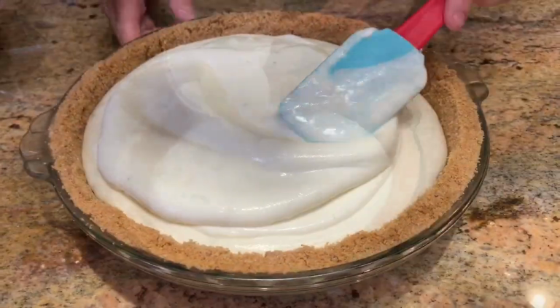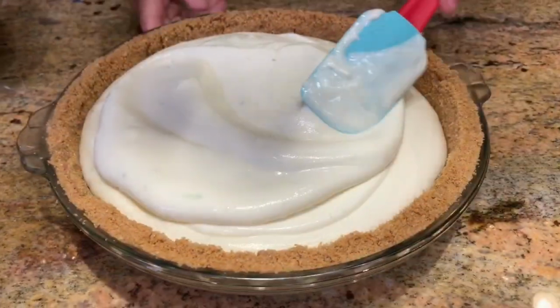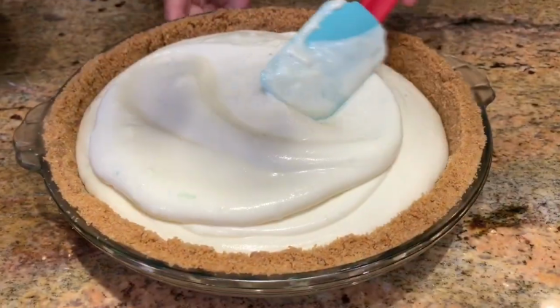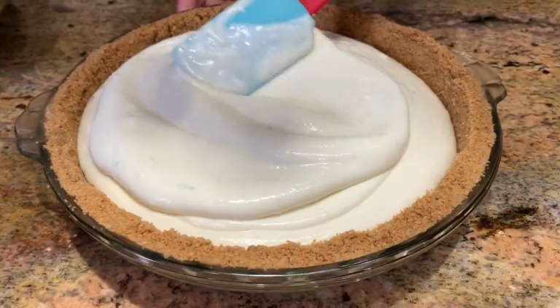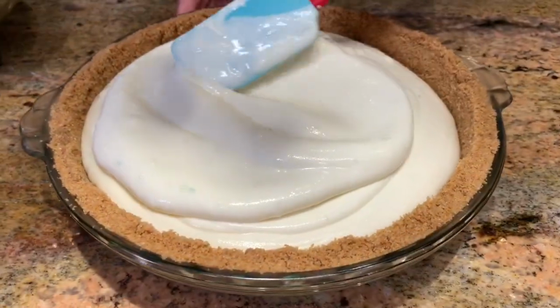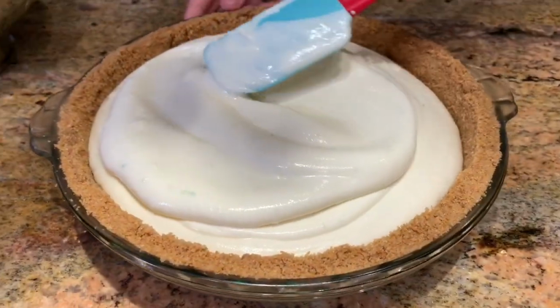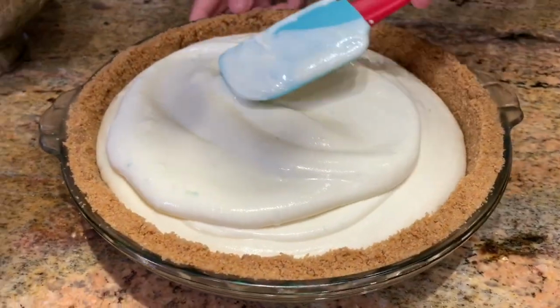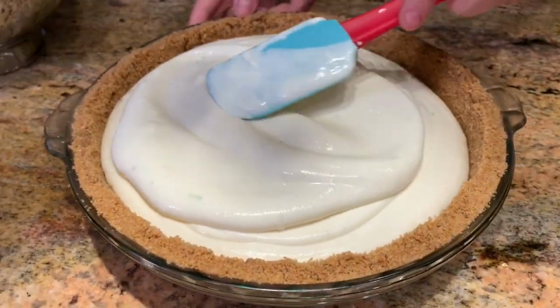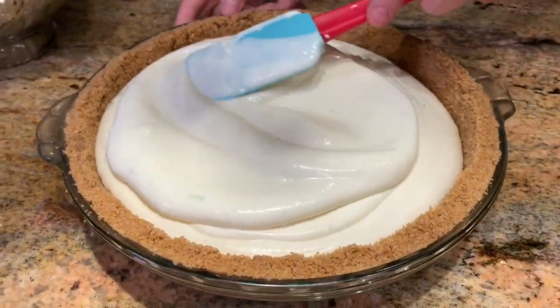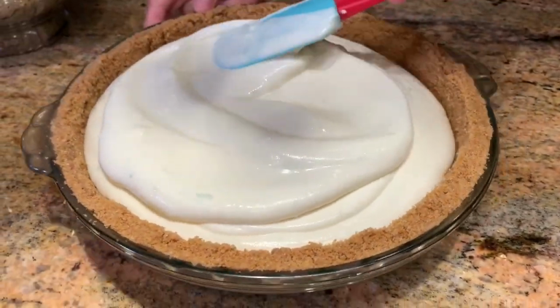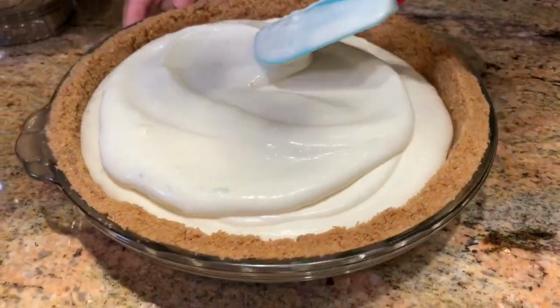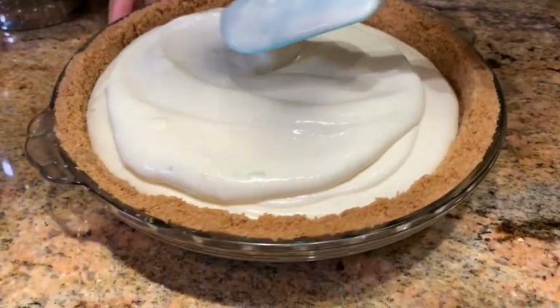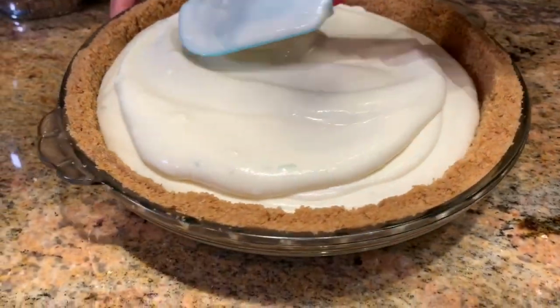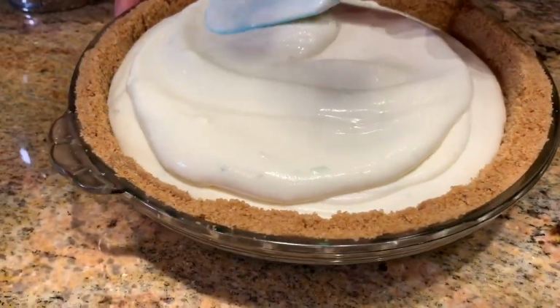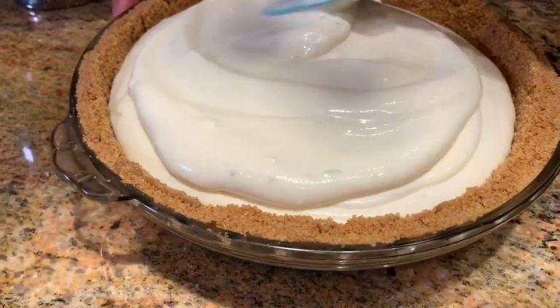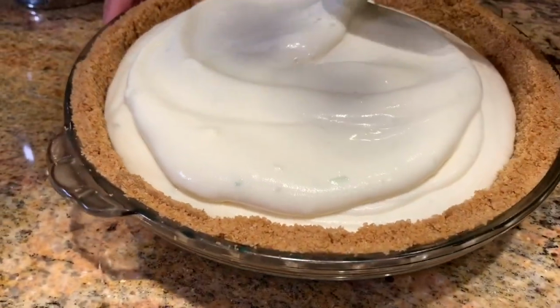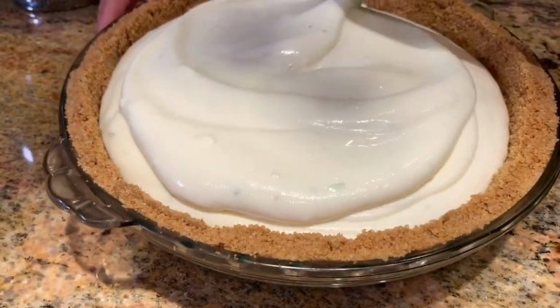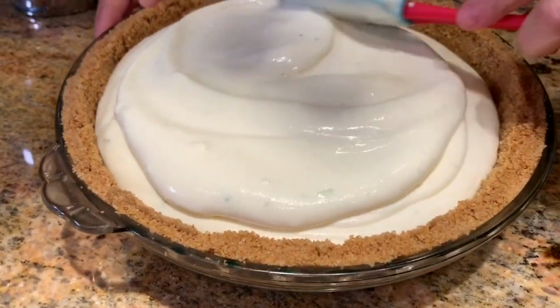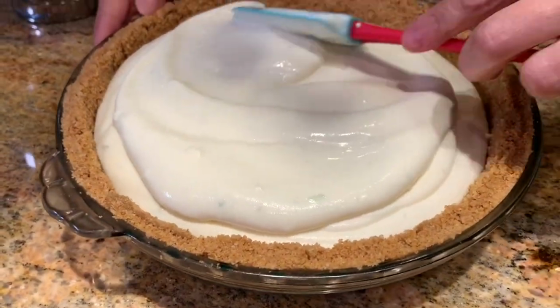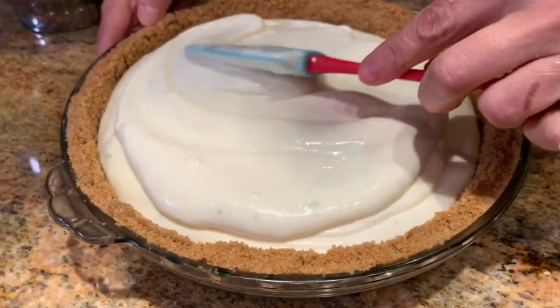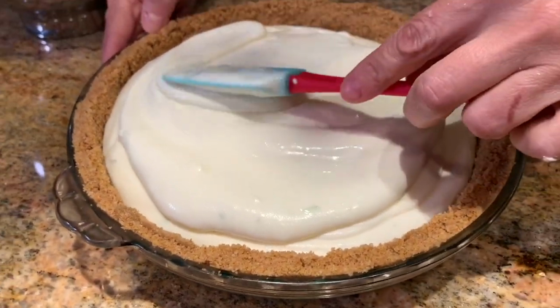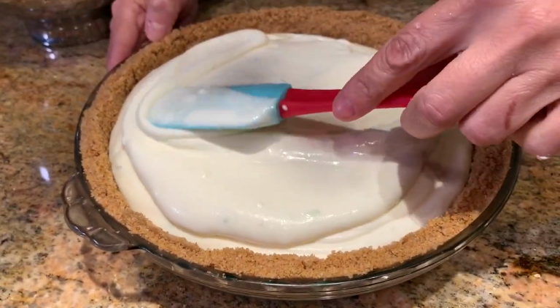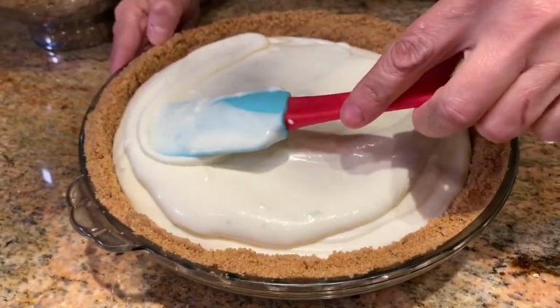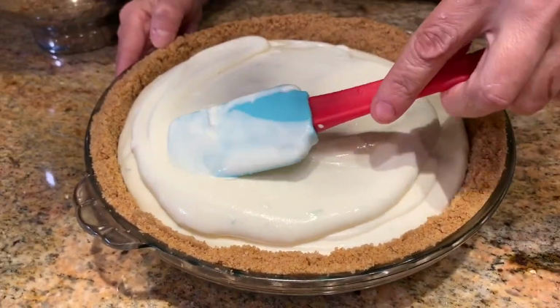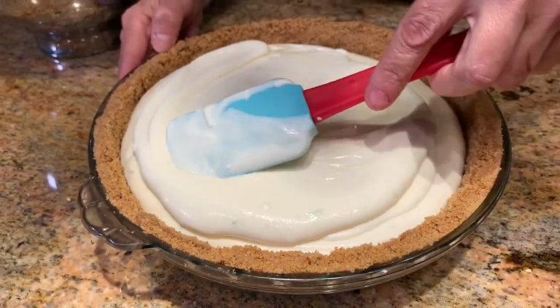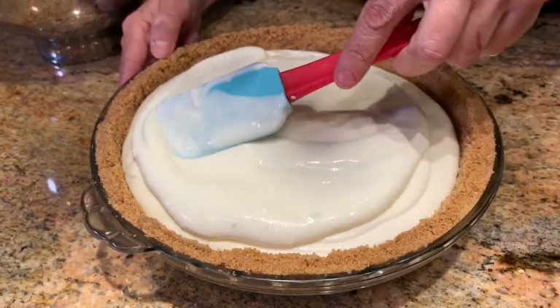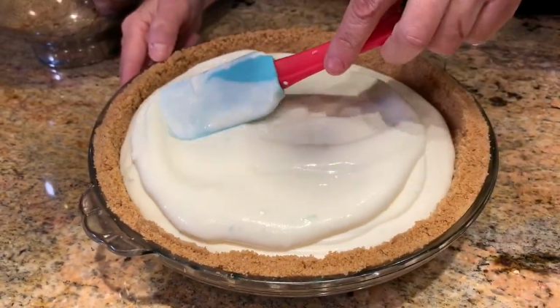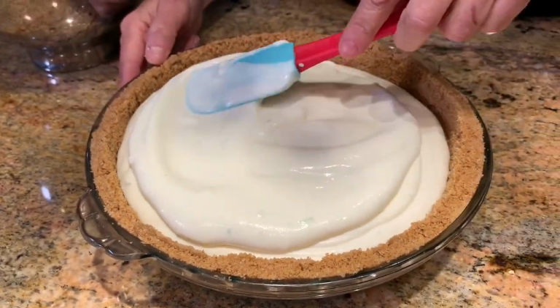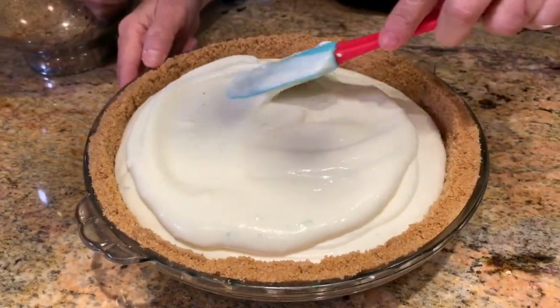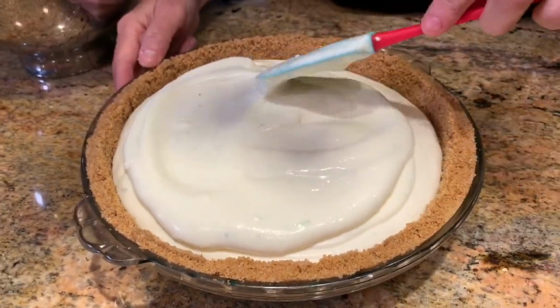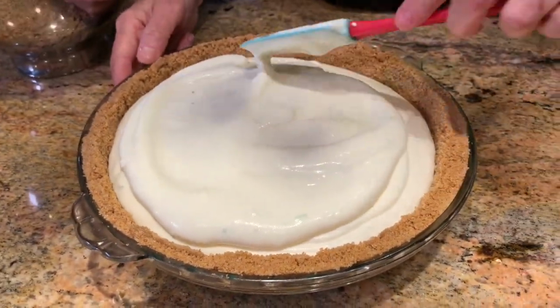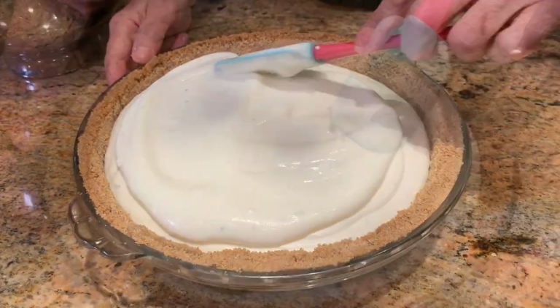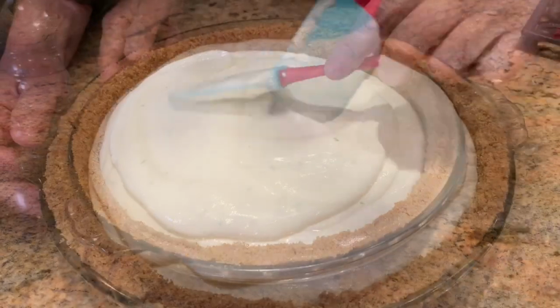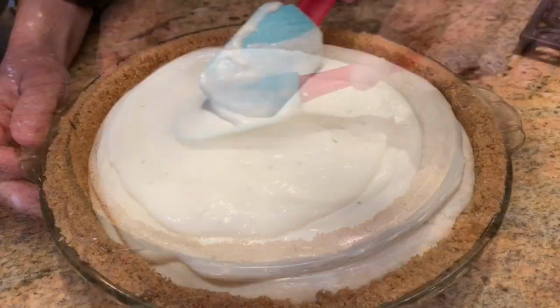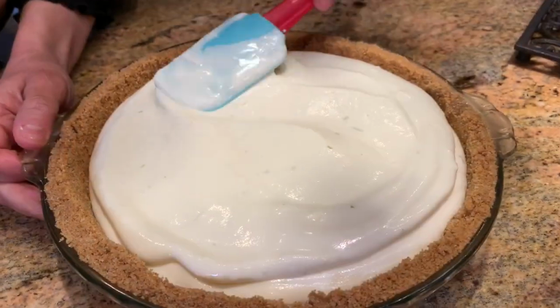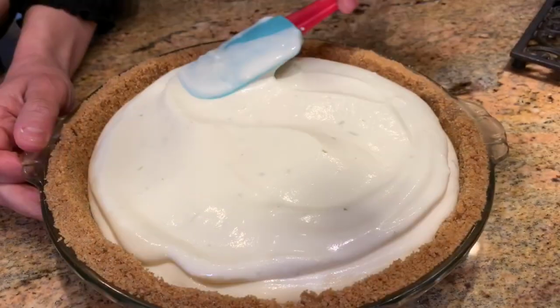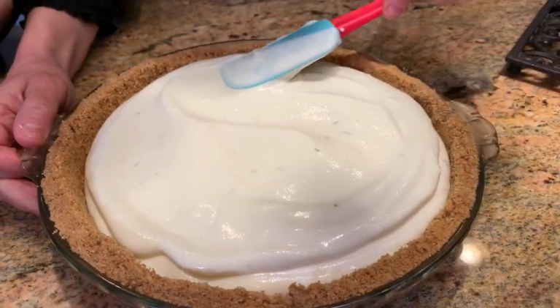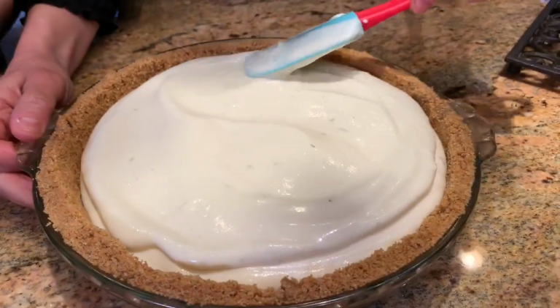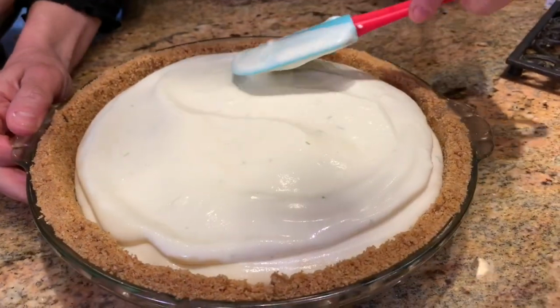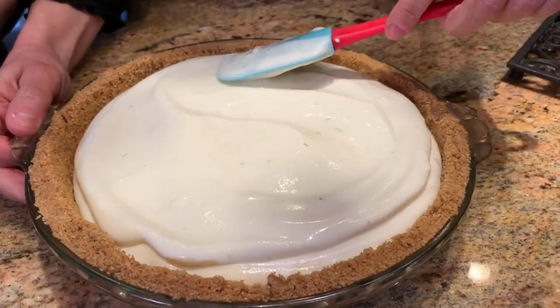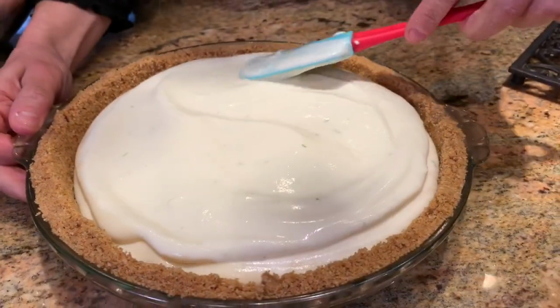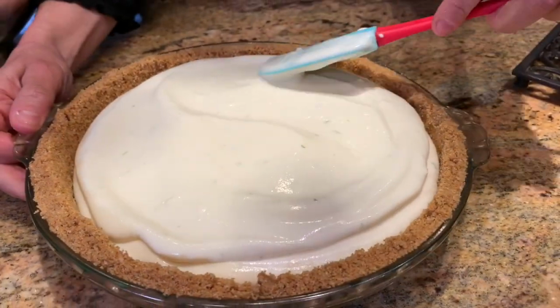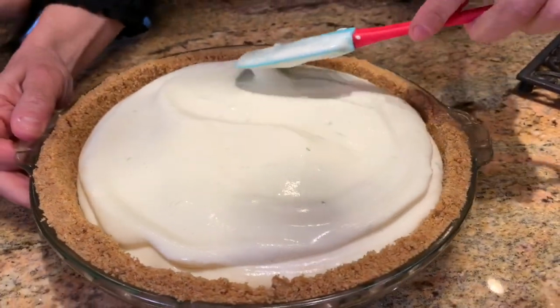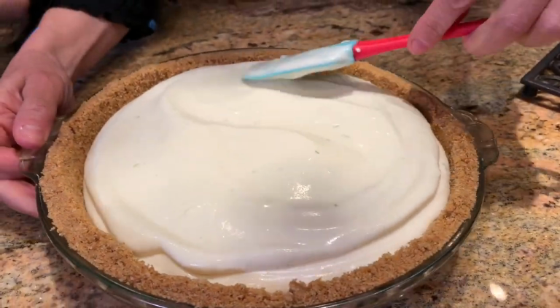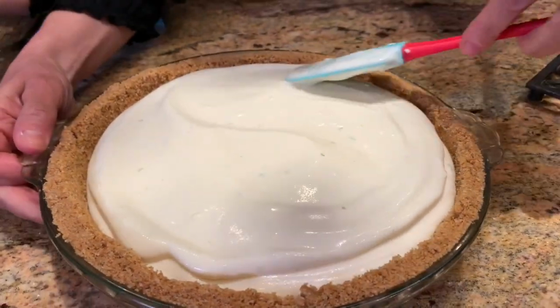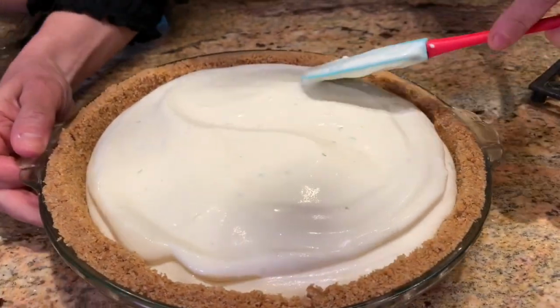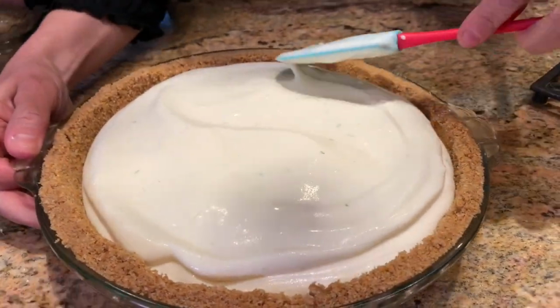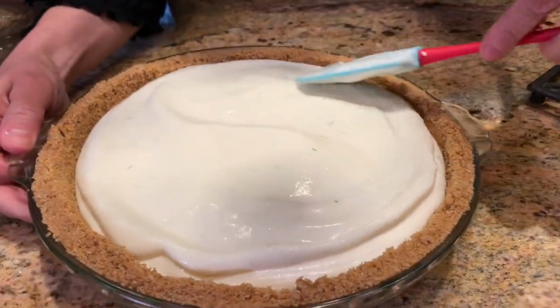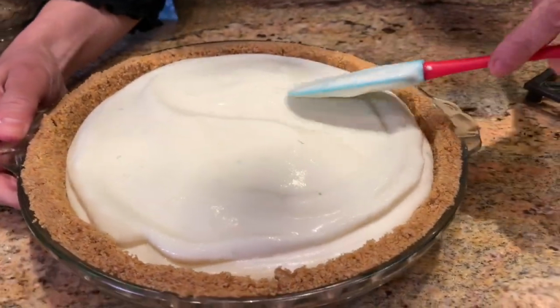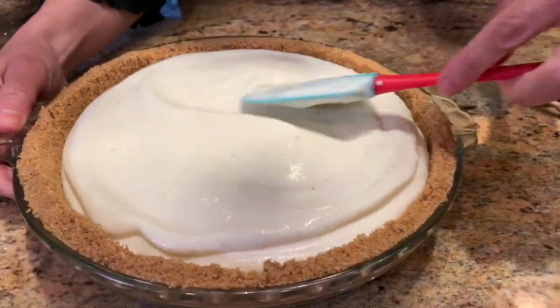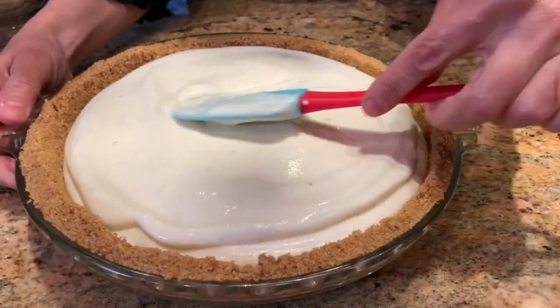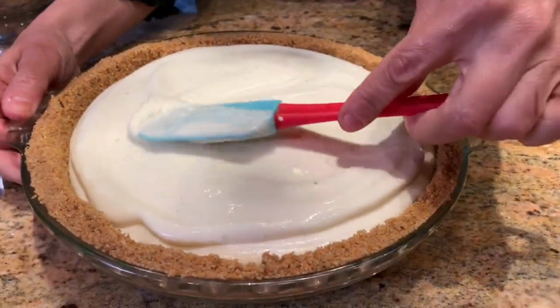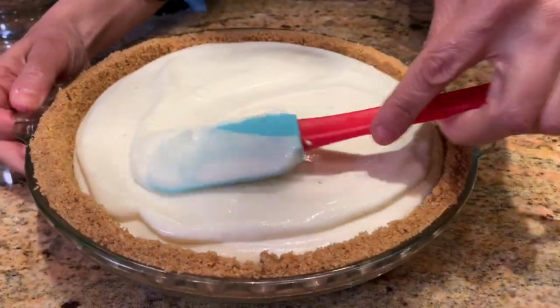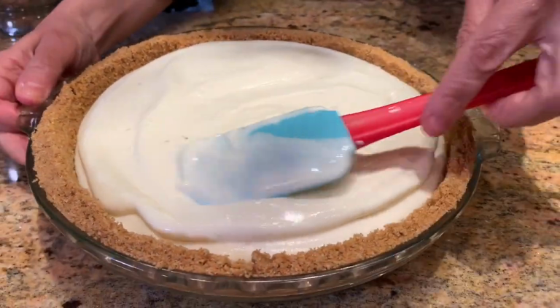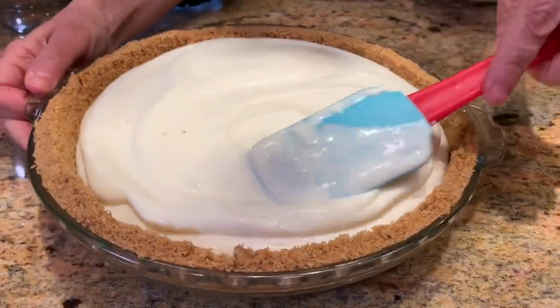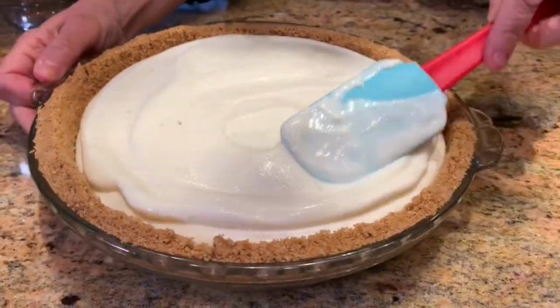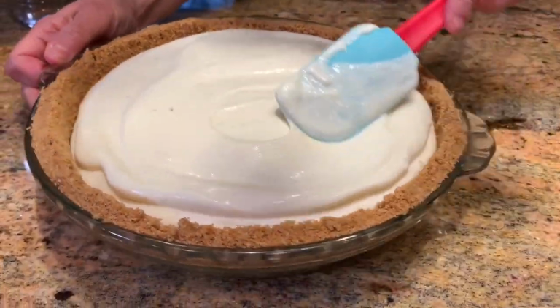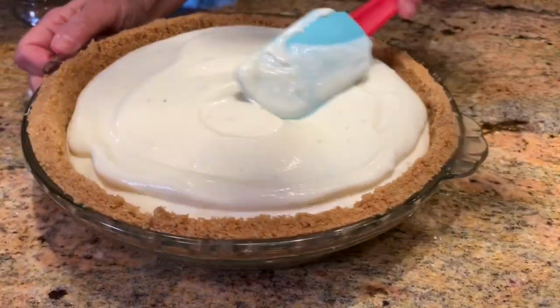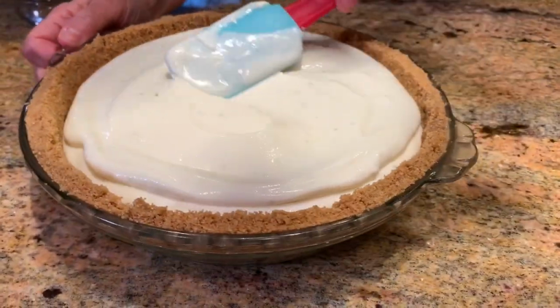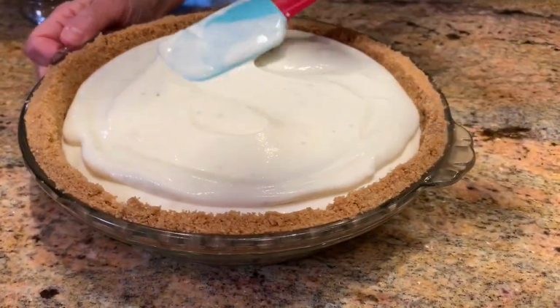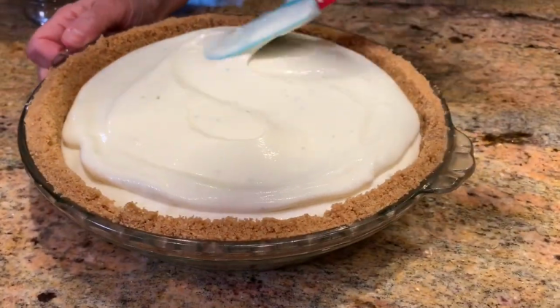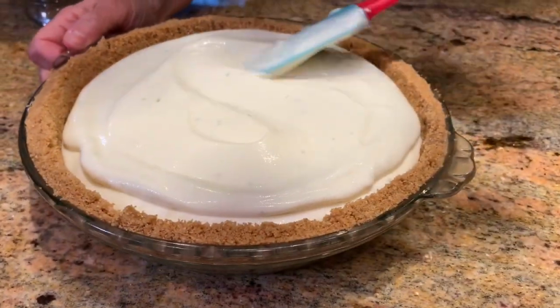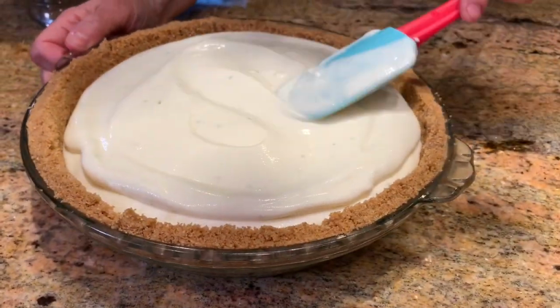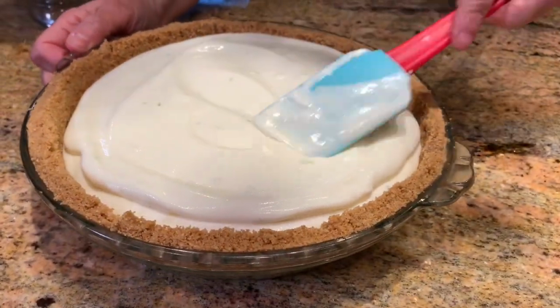I'm smoothing the filling out with my rubber spatula and now this has to go in the refrigerator to solidify for about four hours.